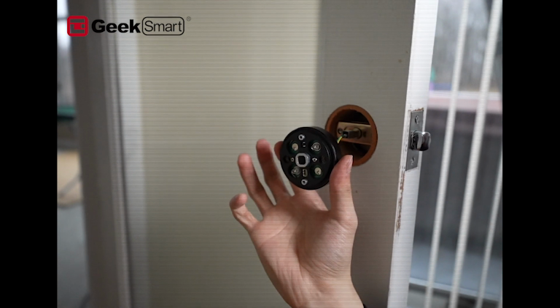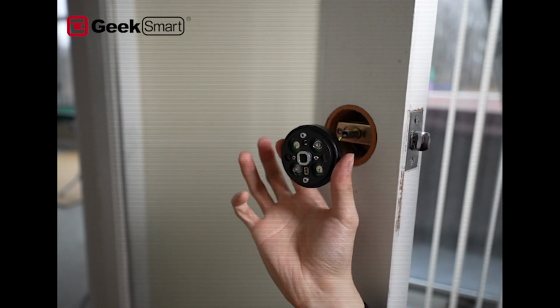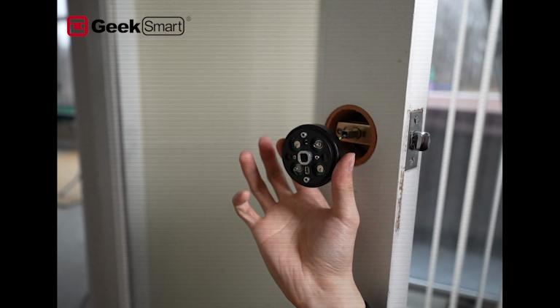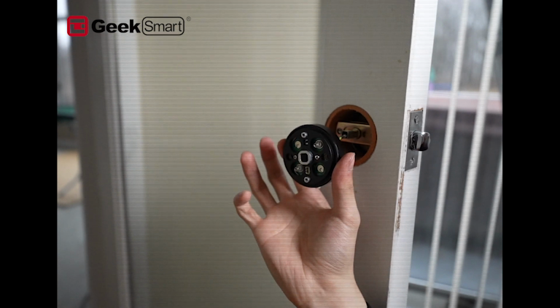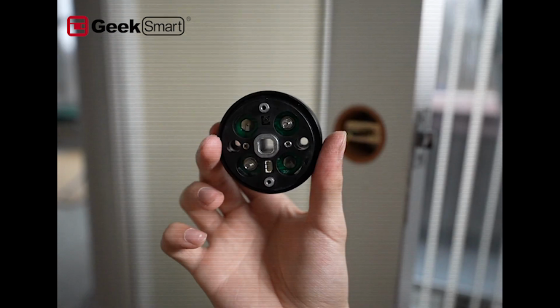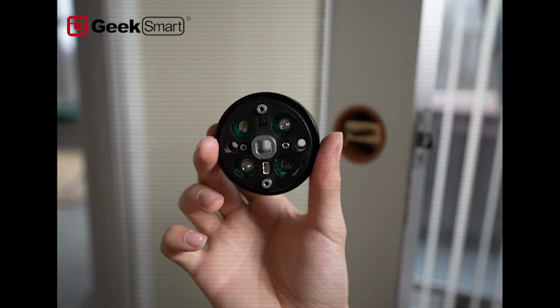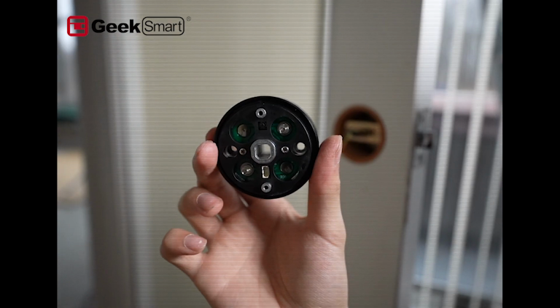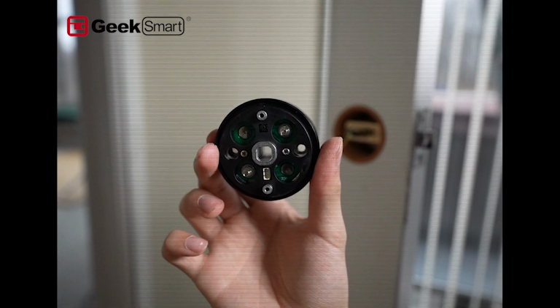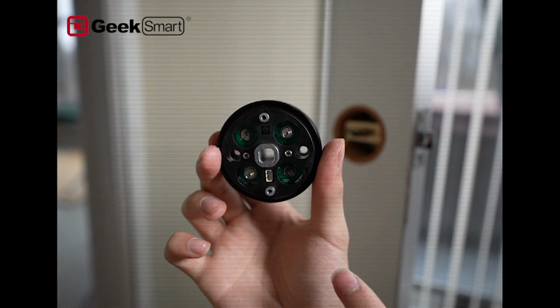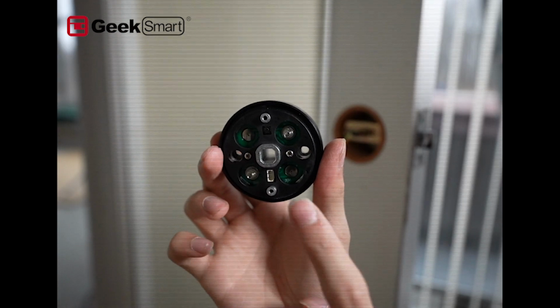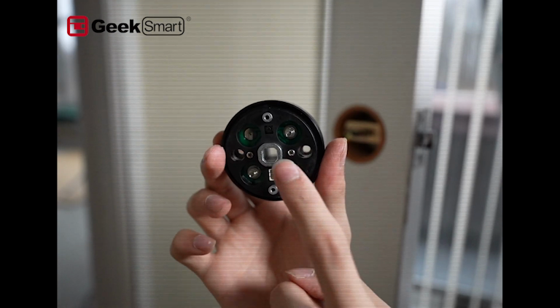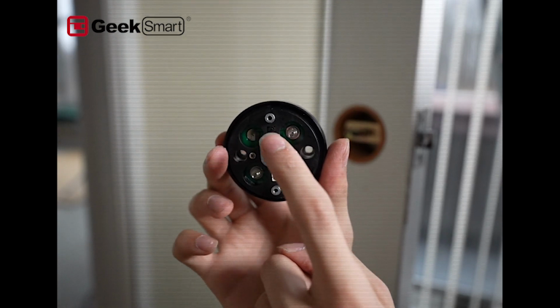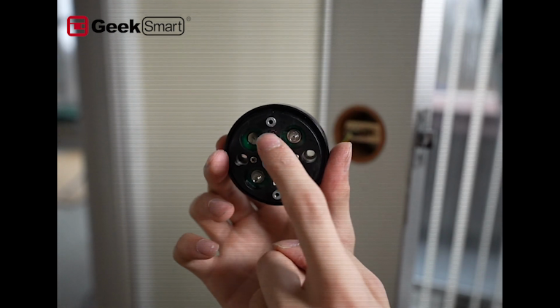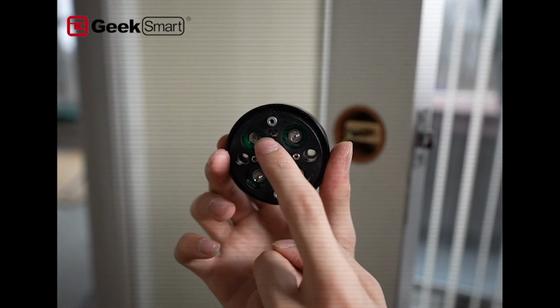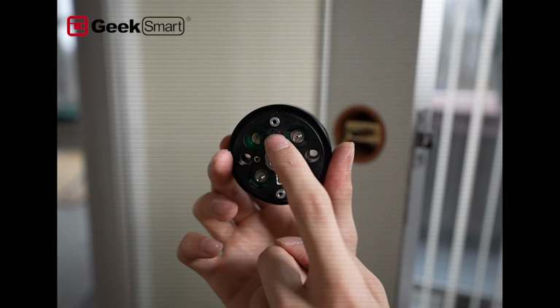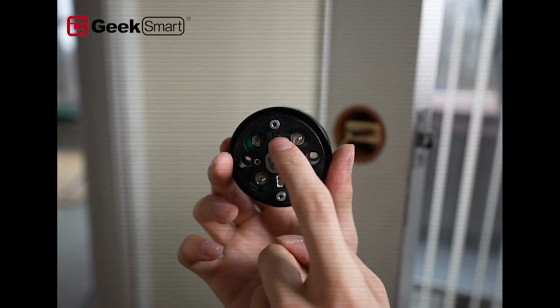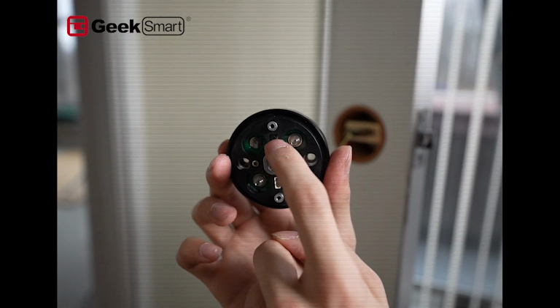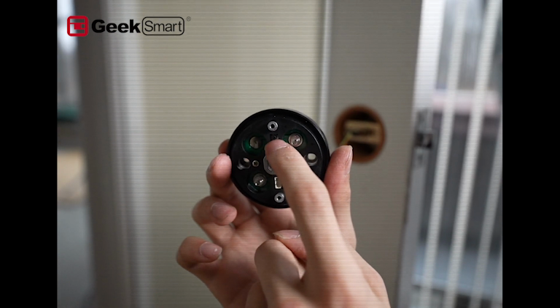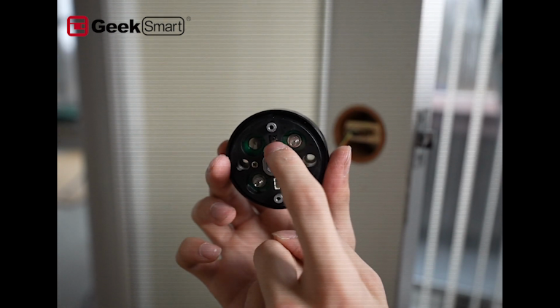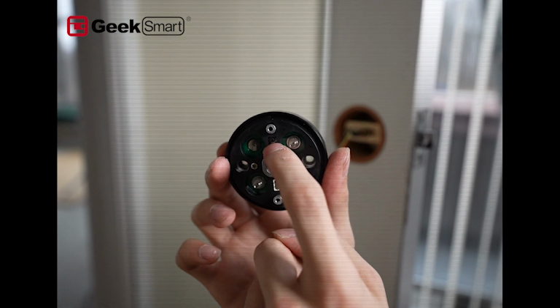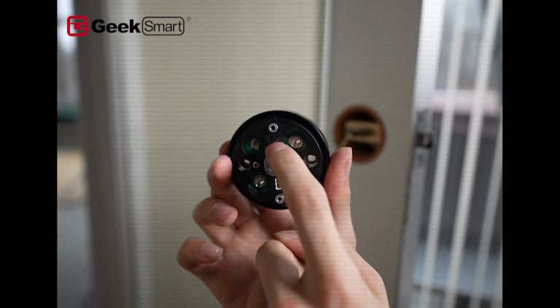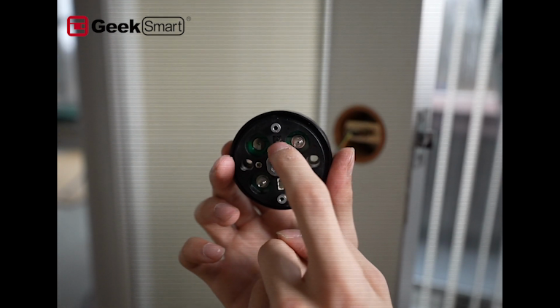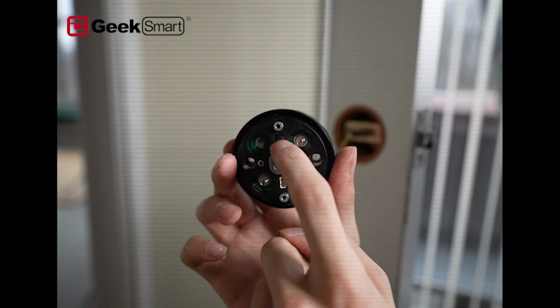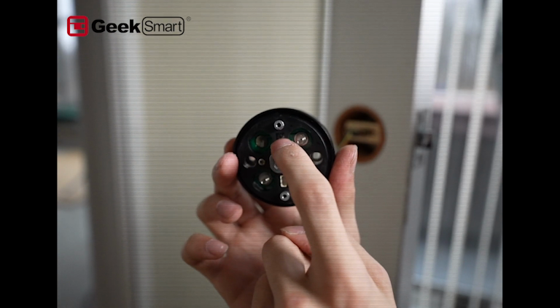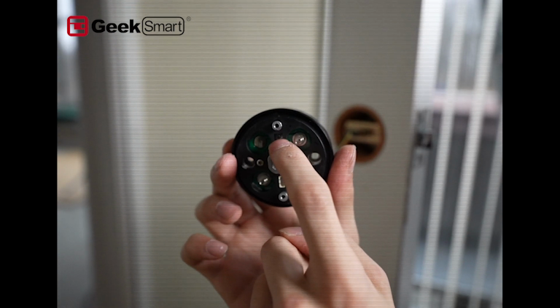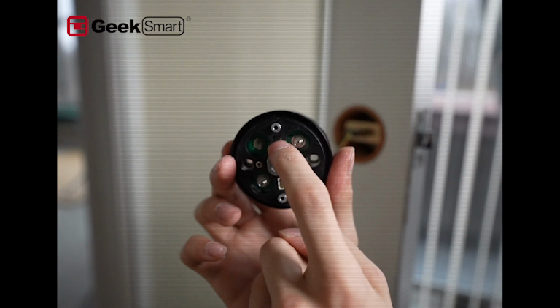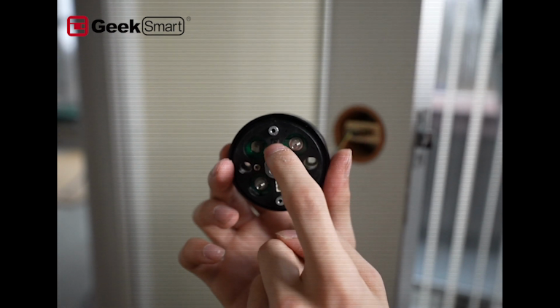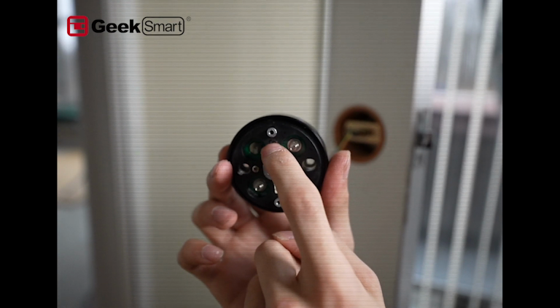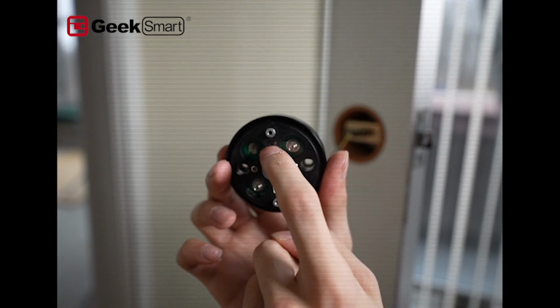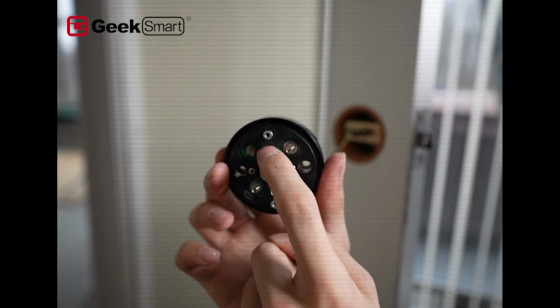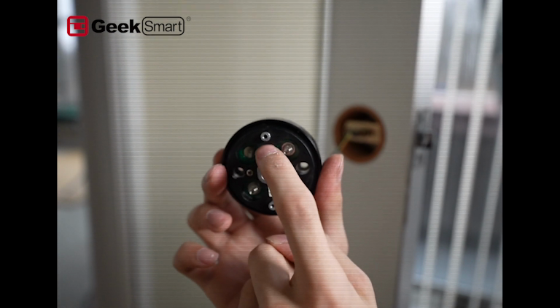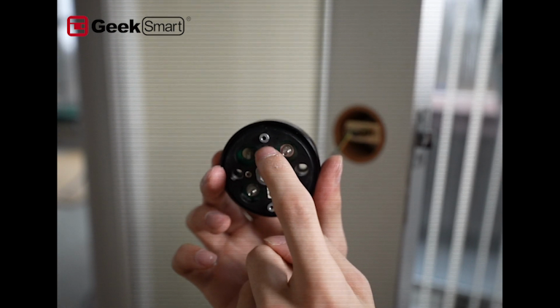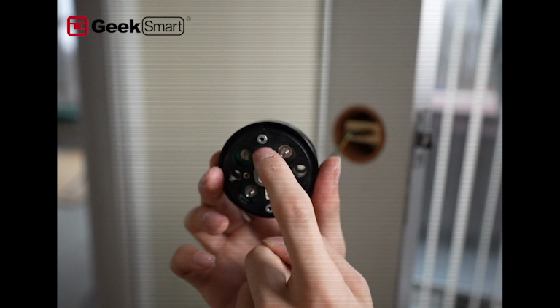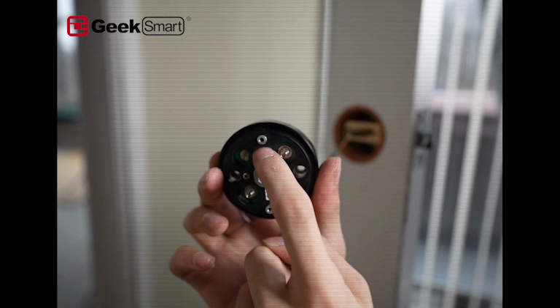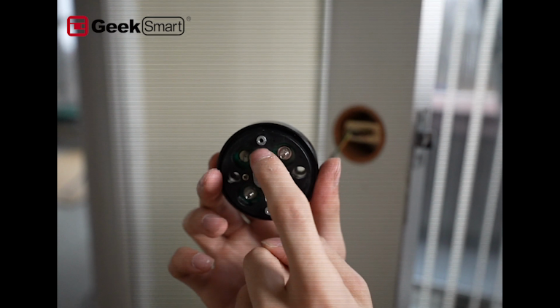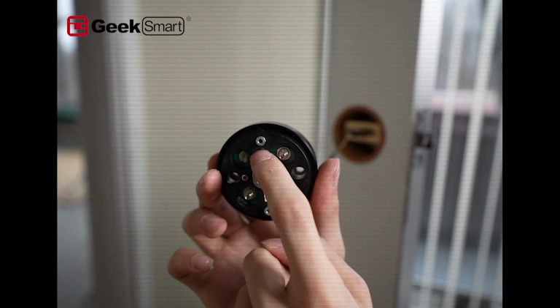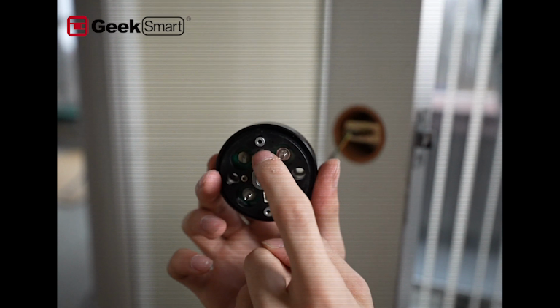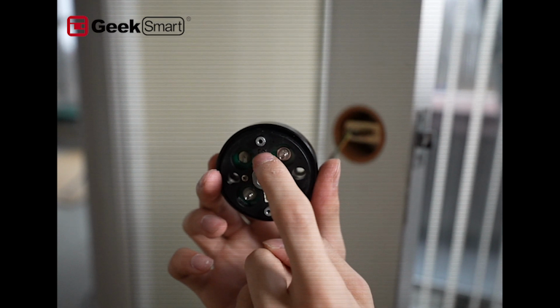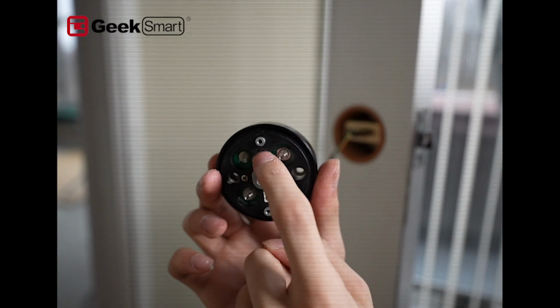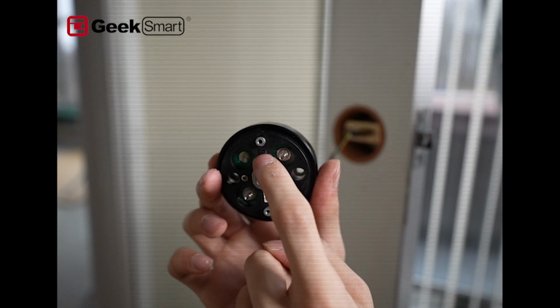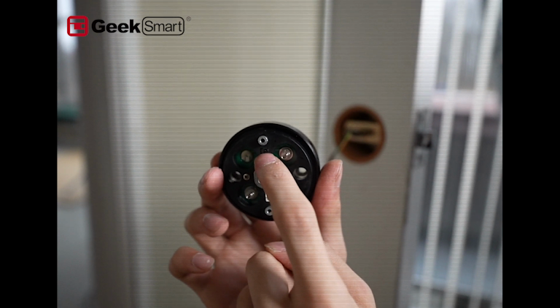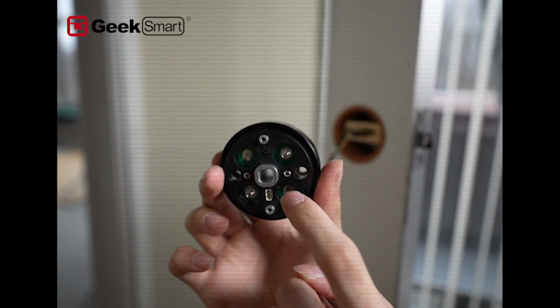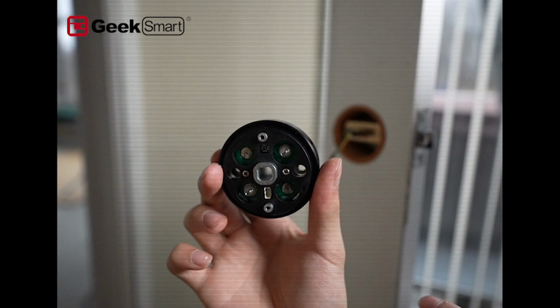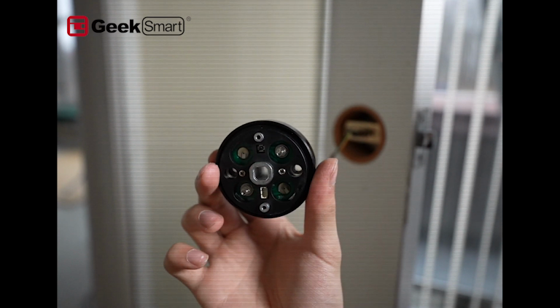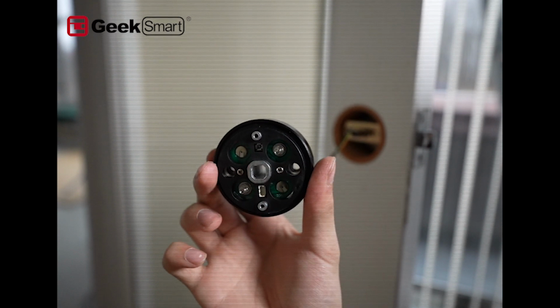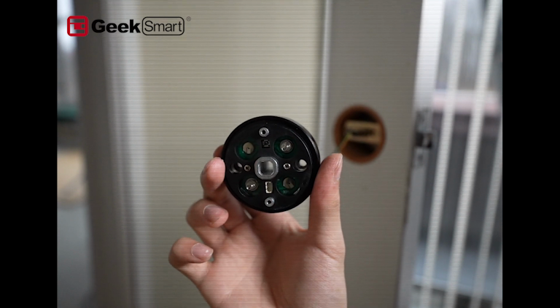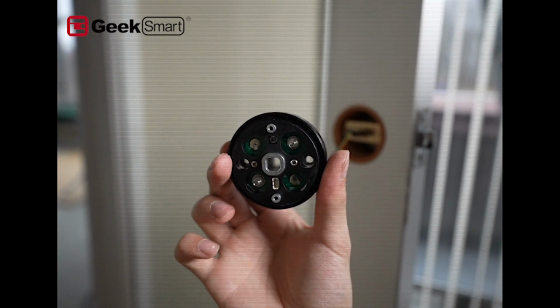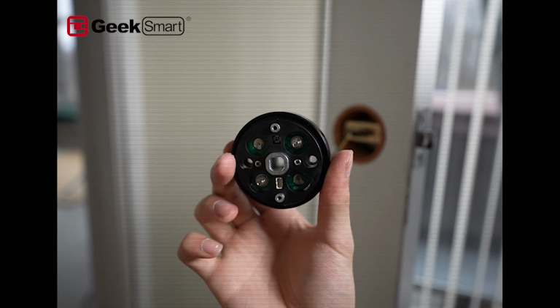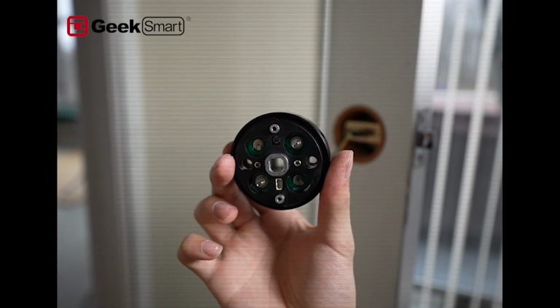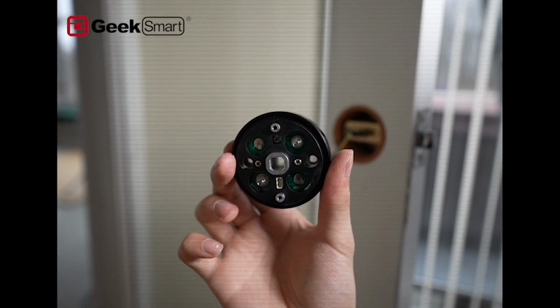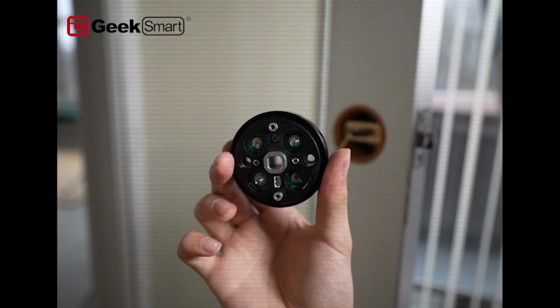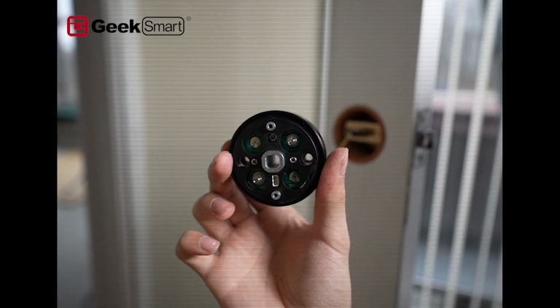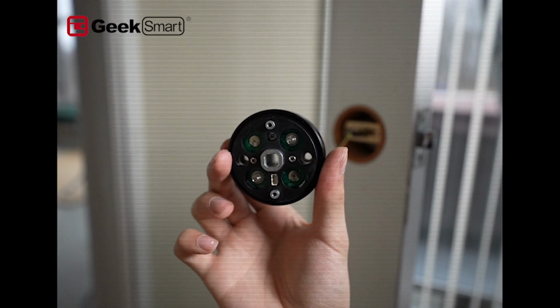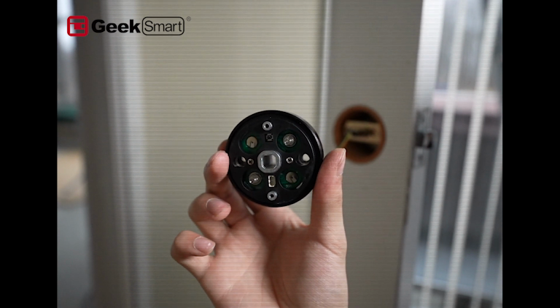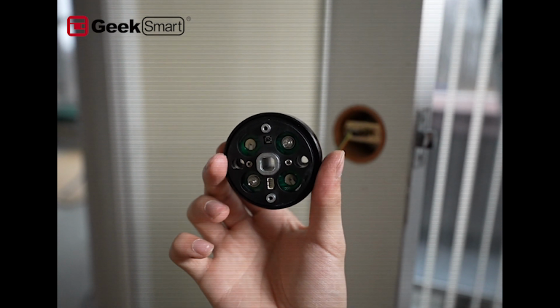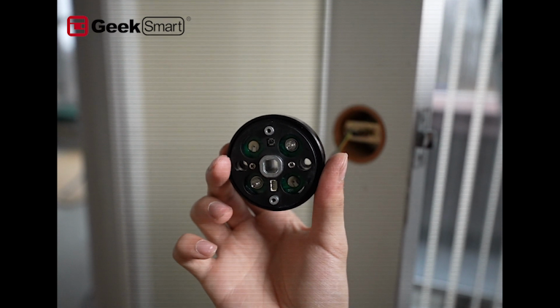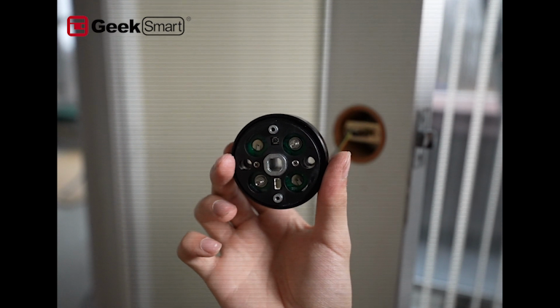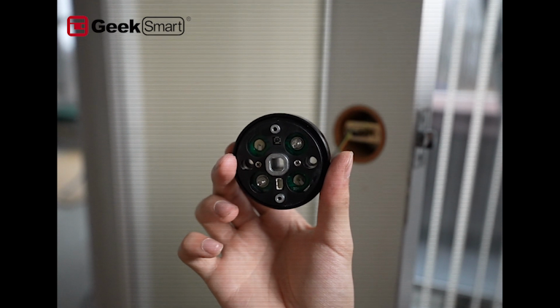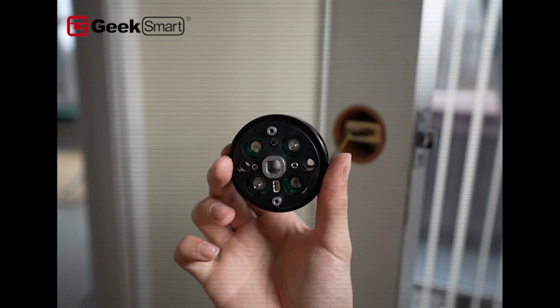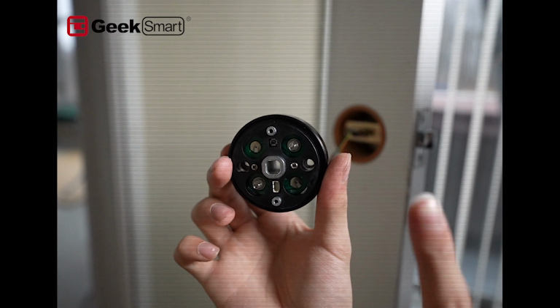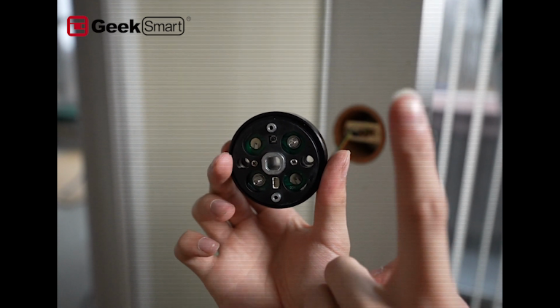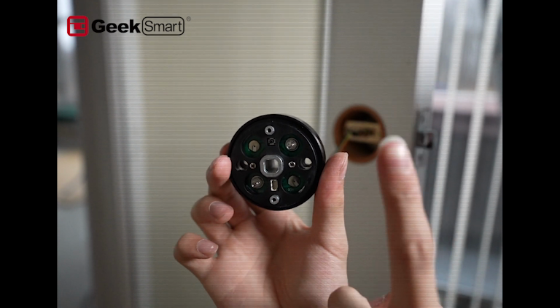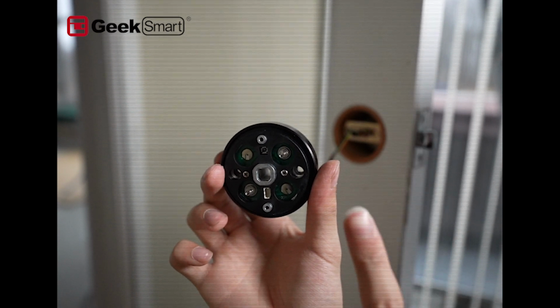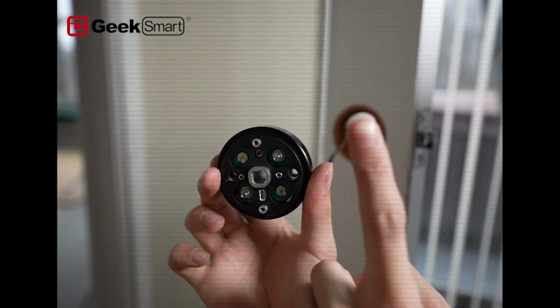You have to make sure that this reset button — the little round button here — will always face upward.